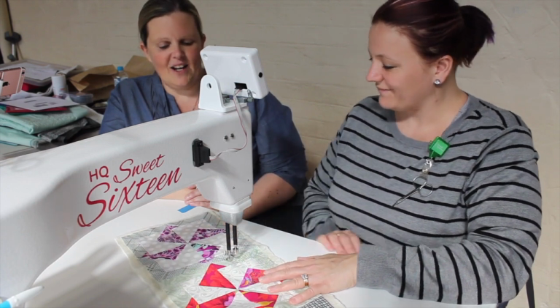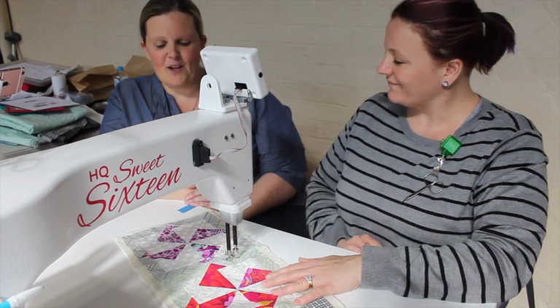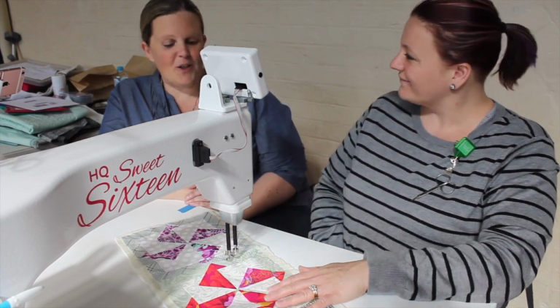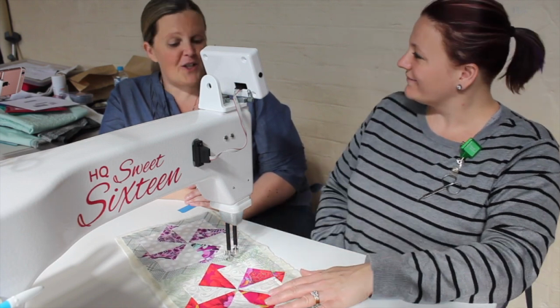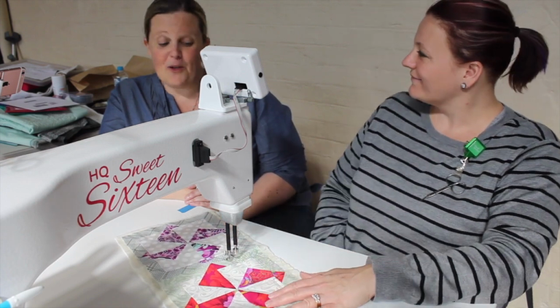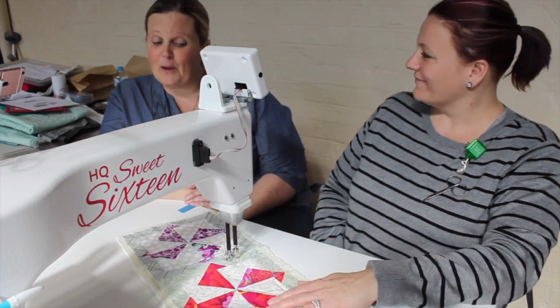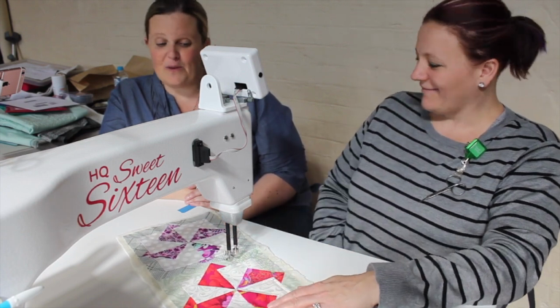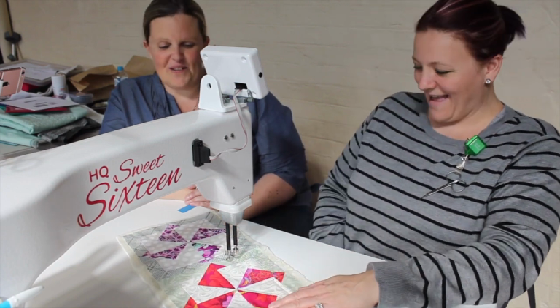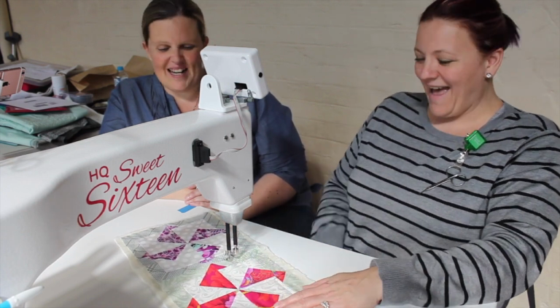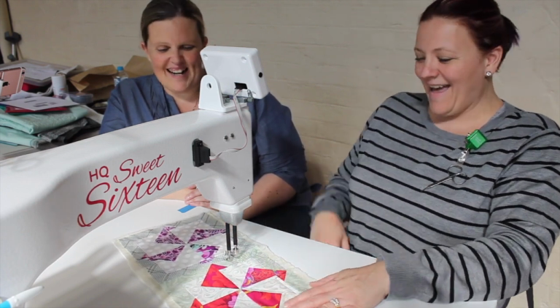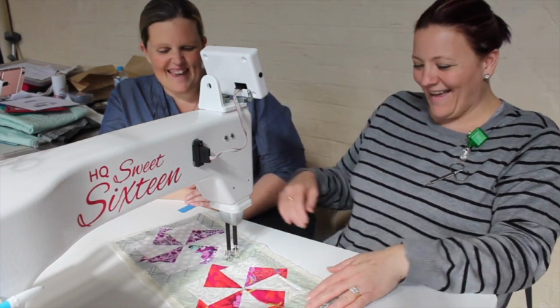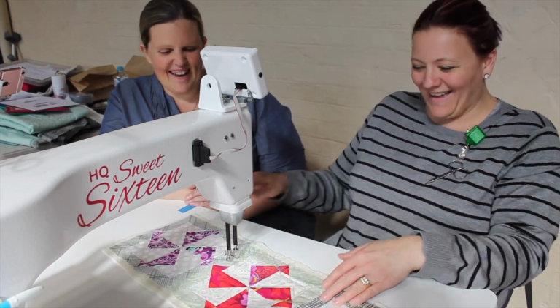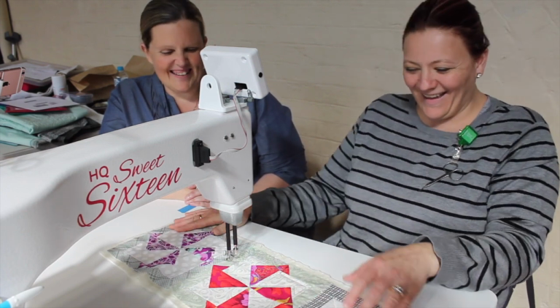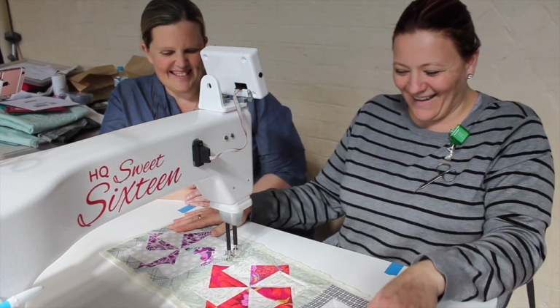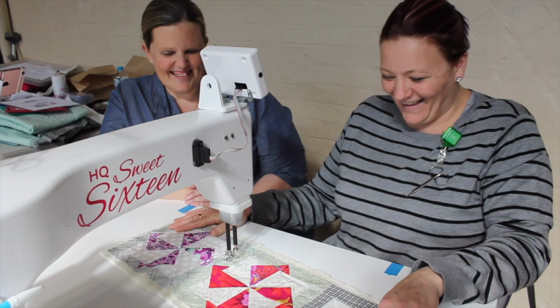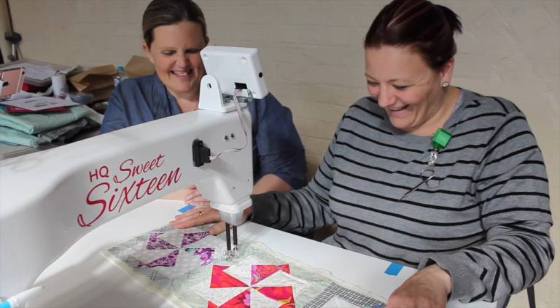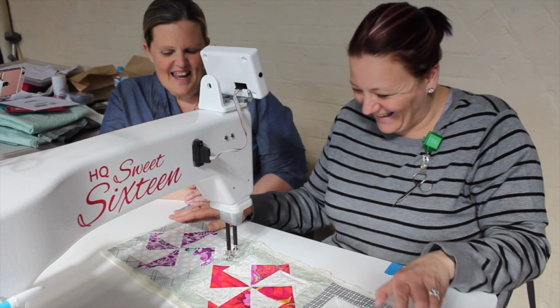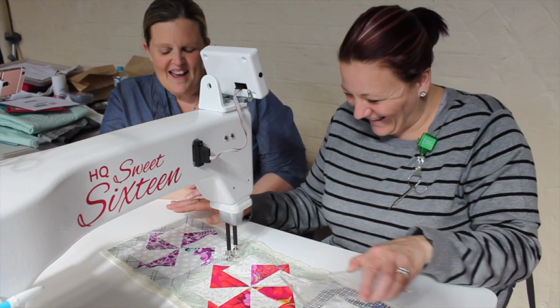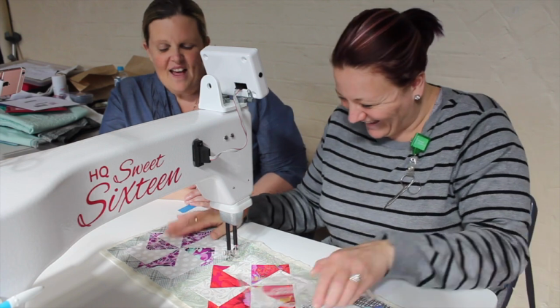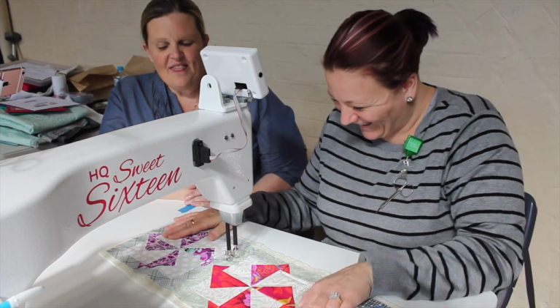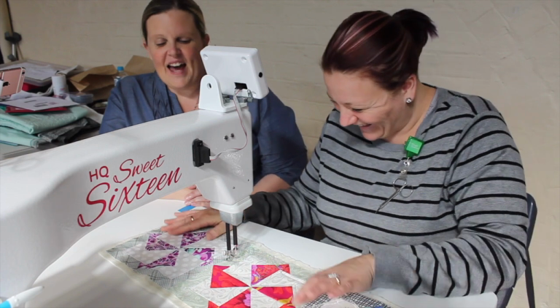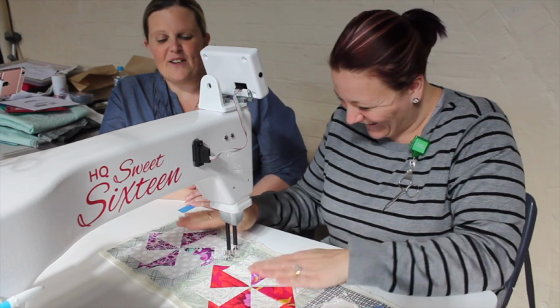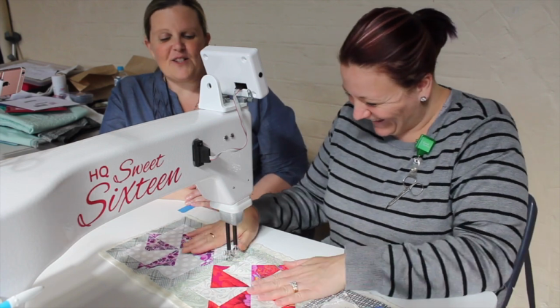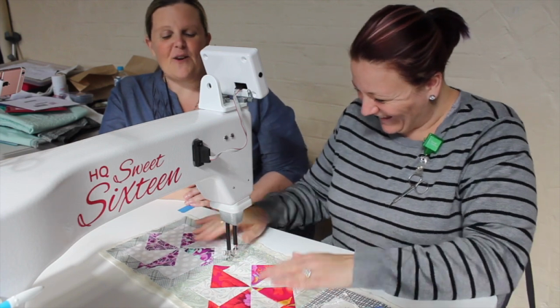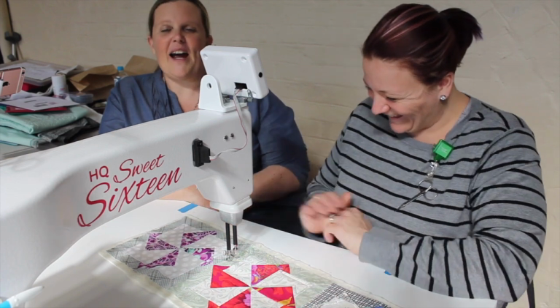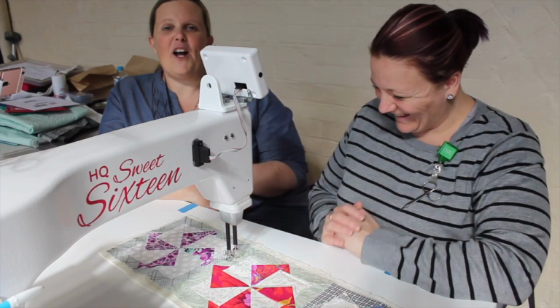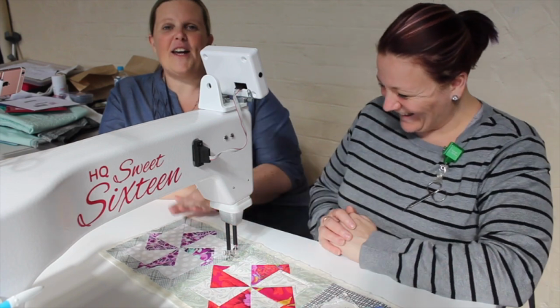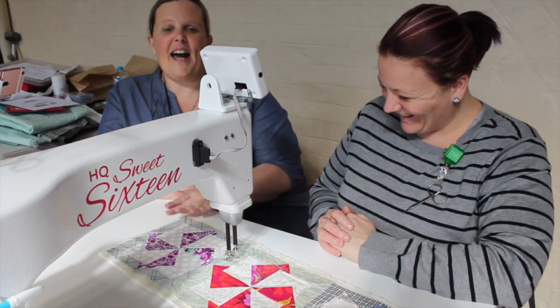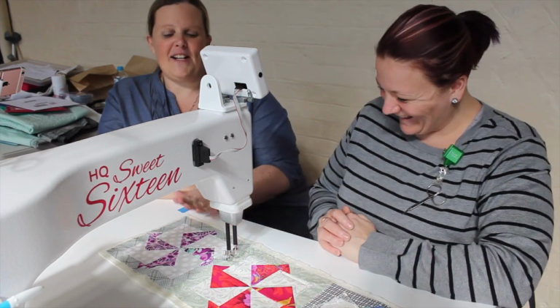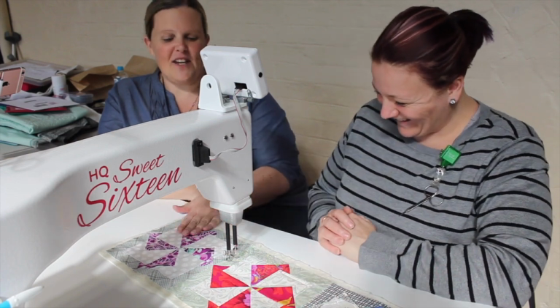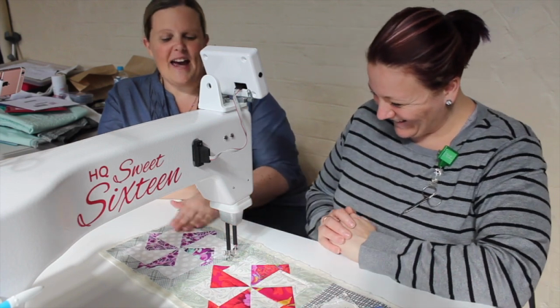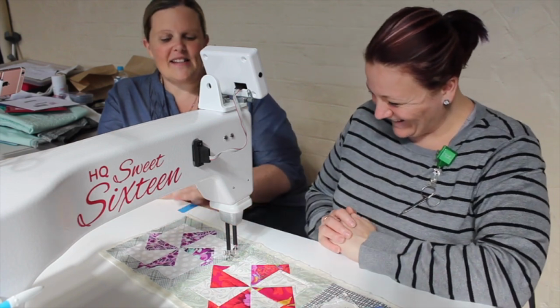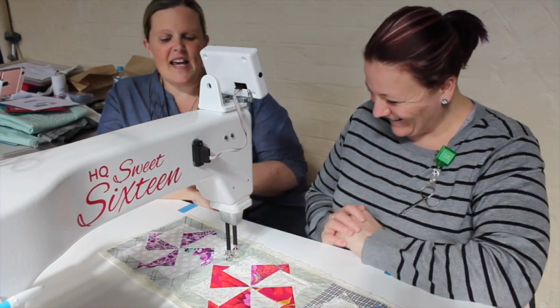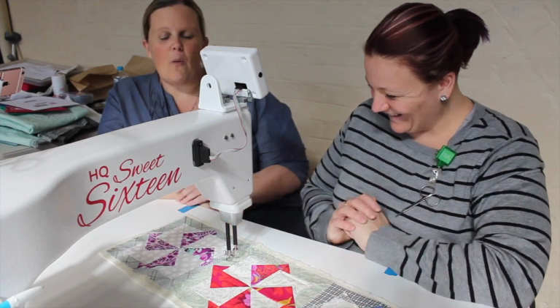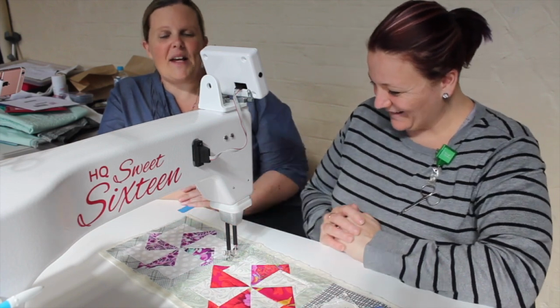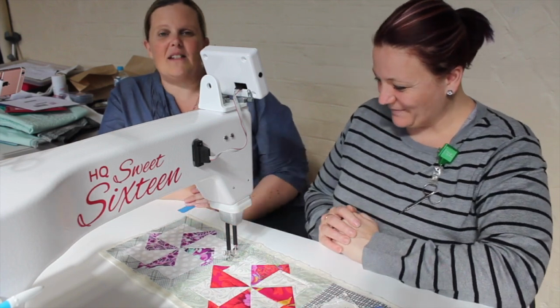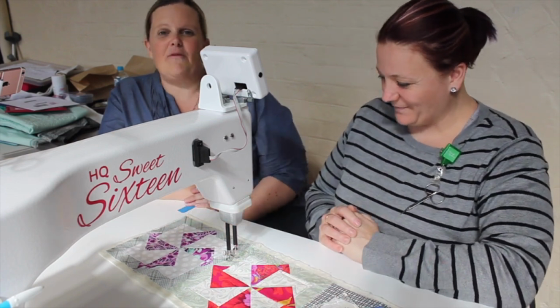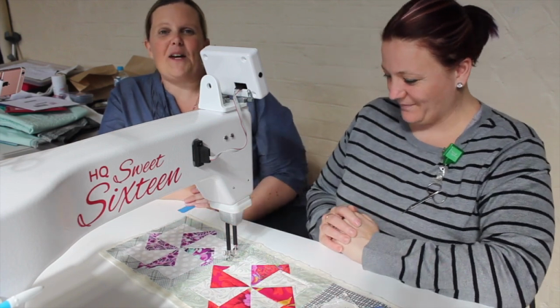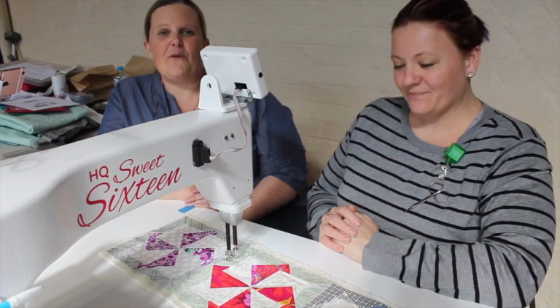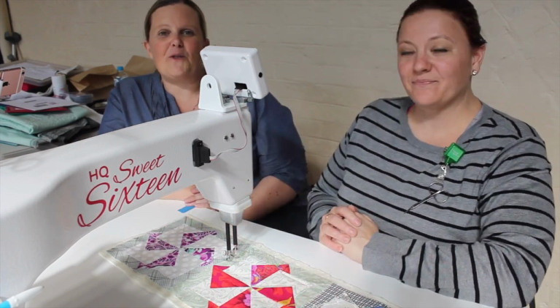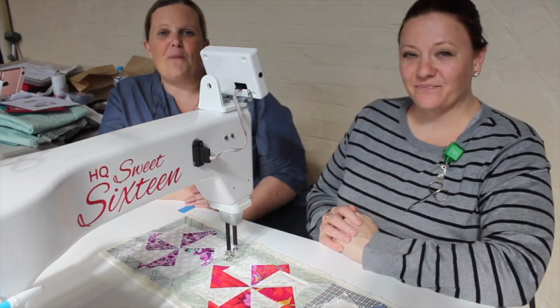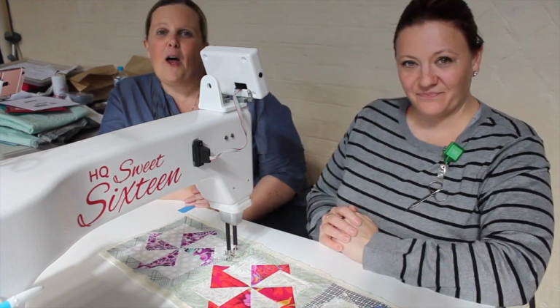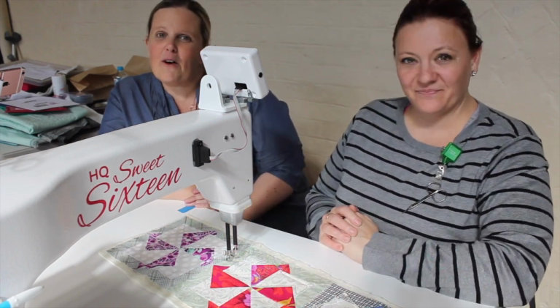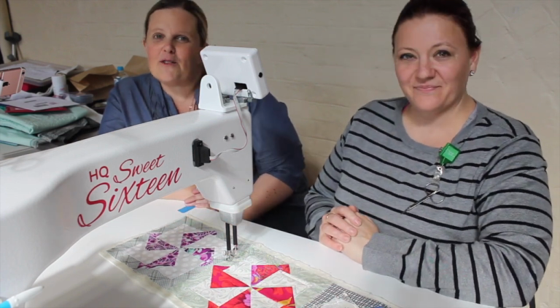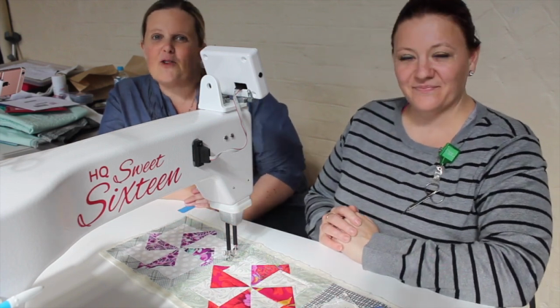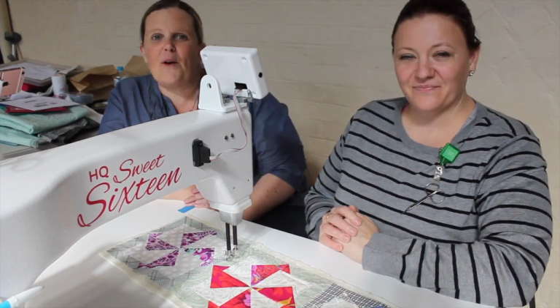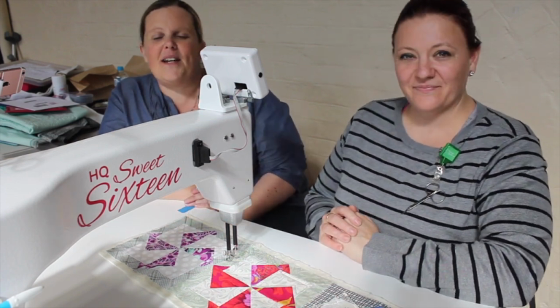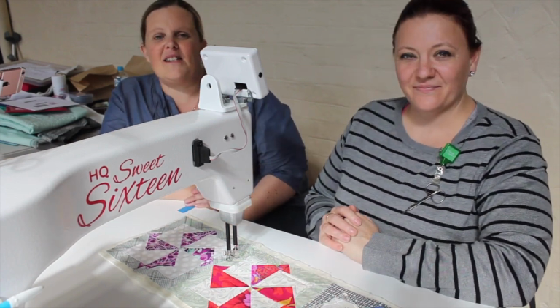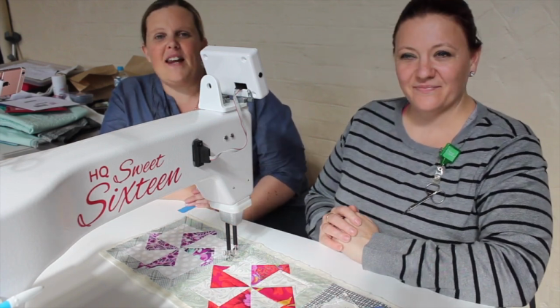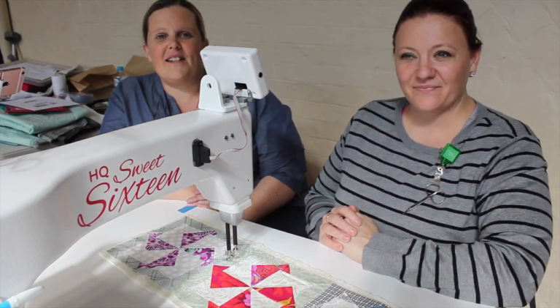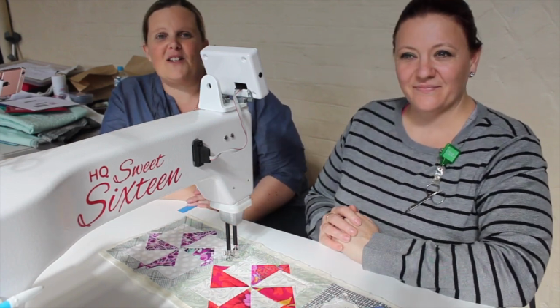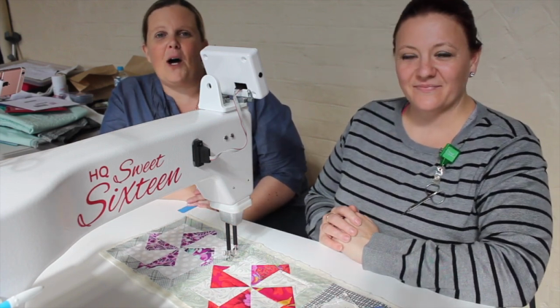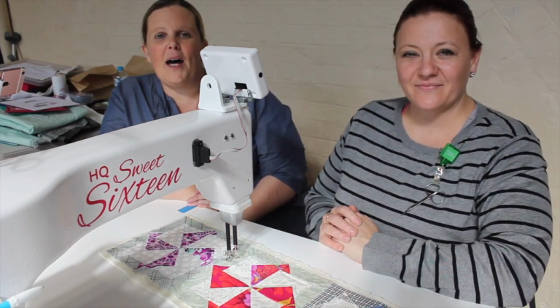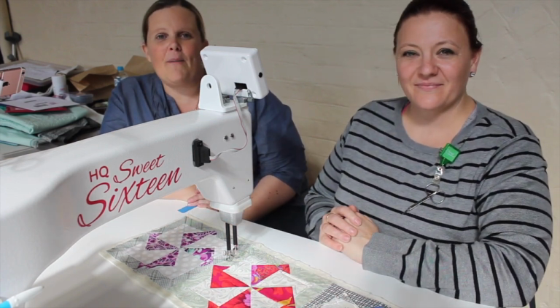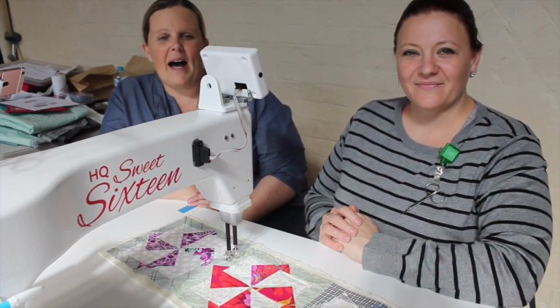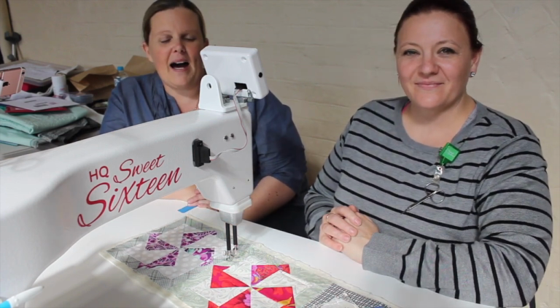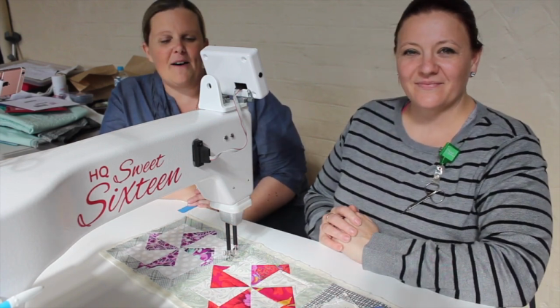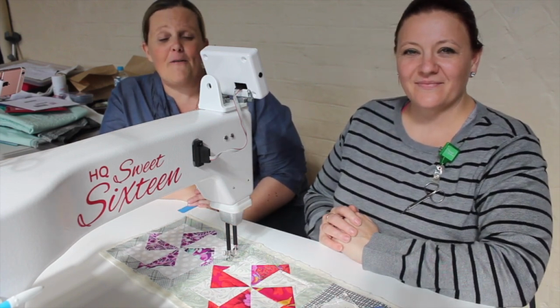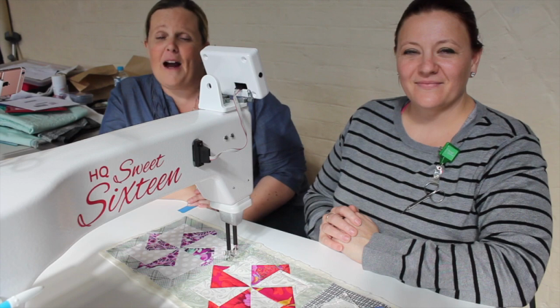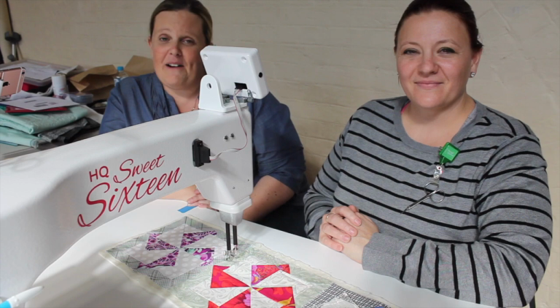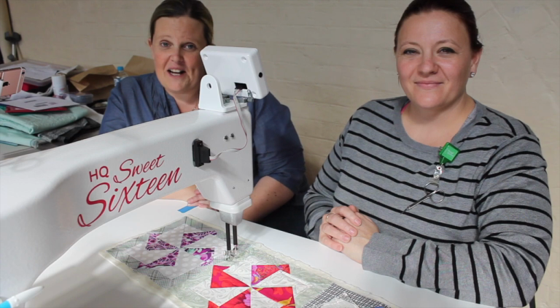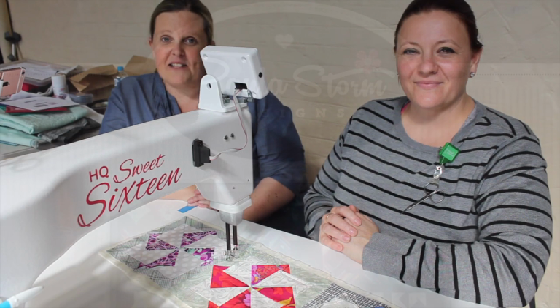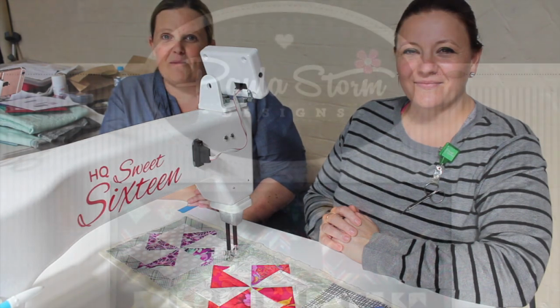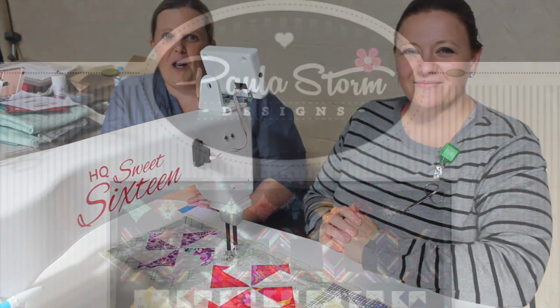I could watch you quilt all day, Heather. That looks great. So that's our Wings of Eagles block. Join us next time for our next block.